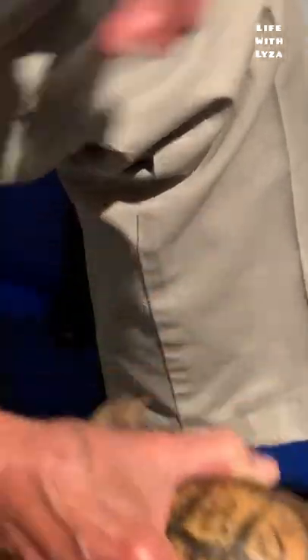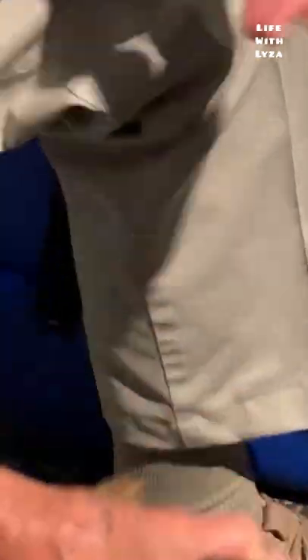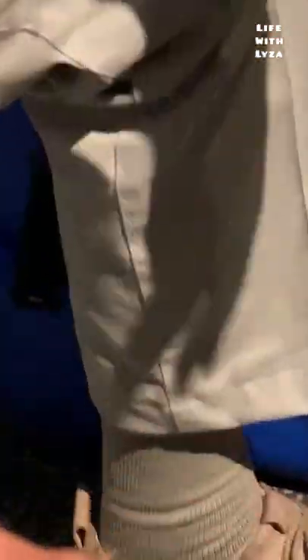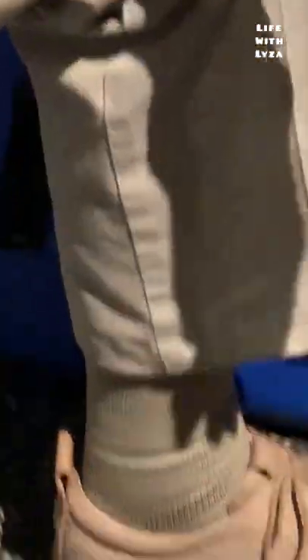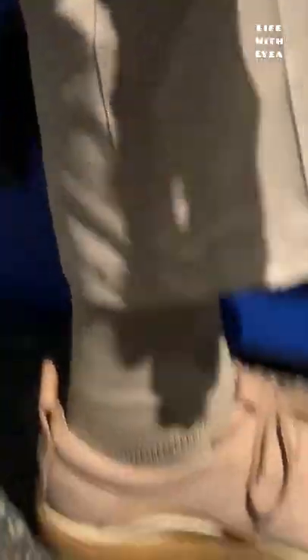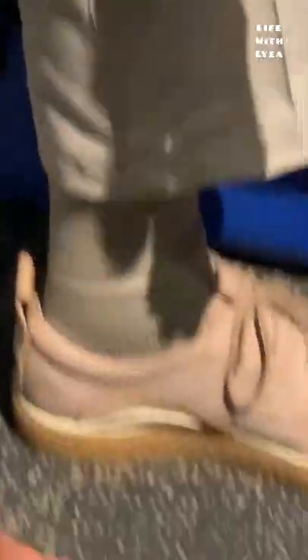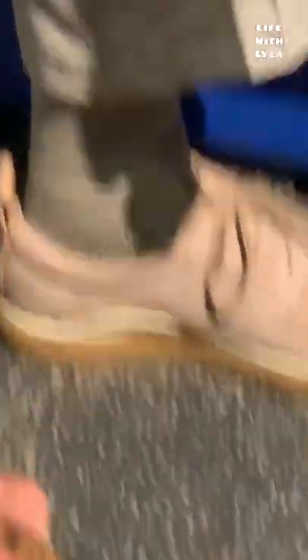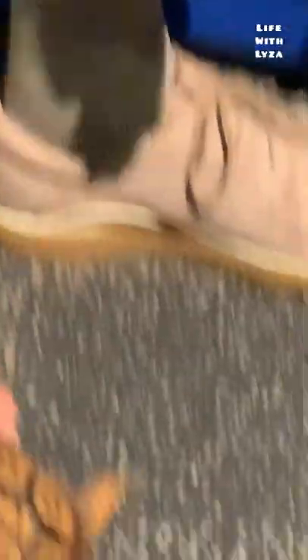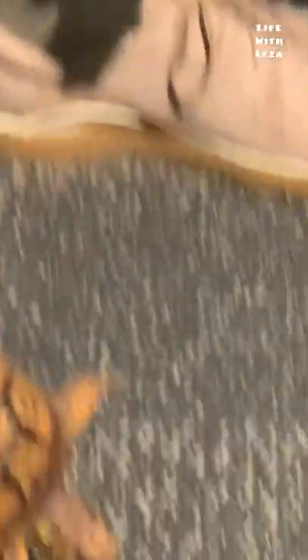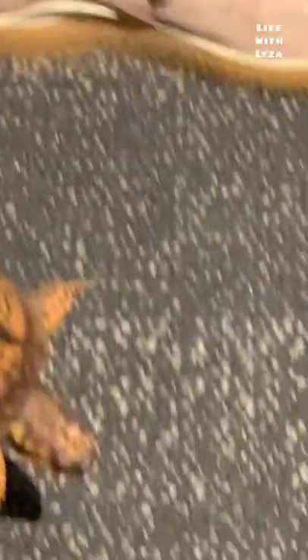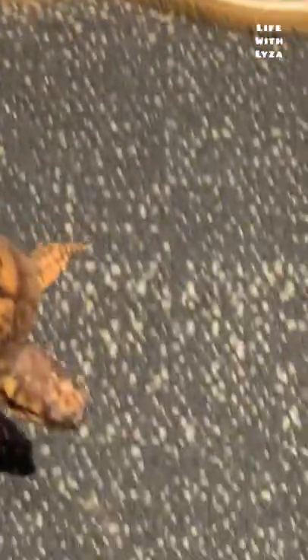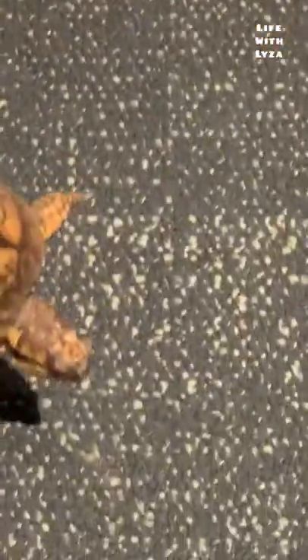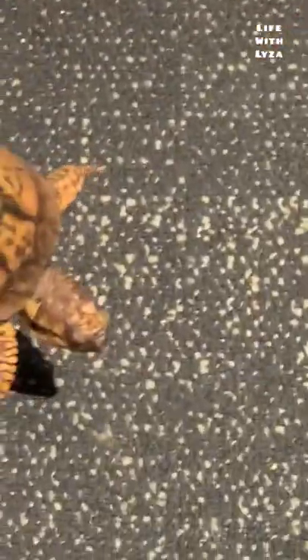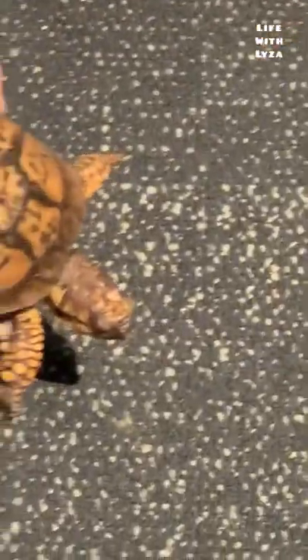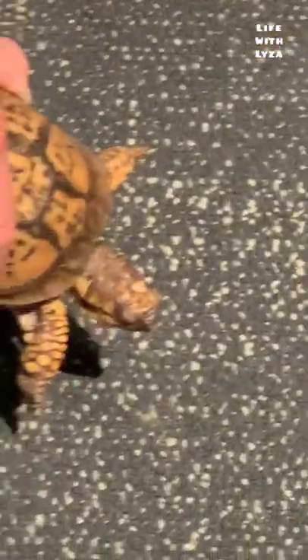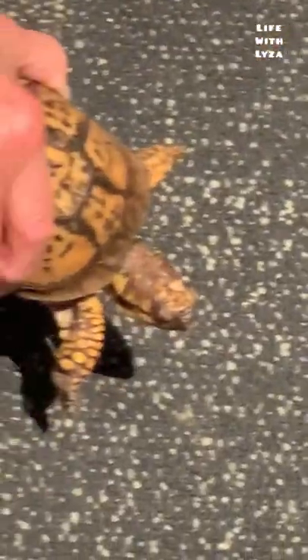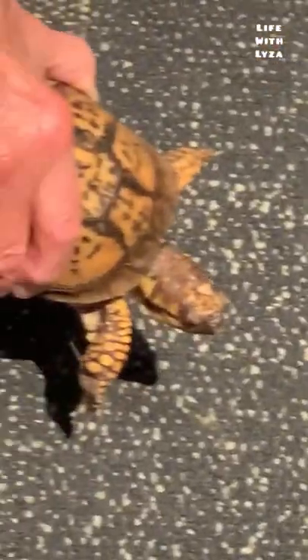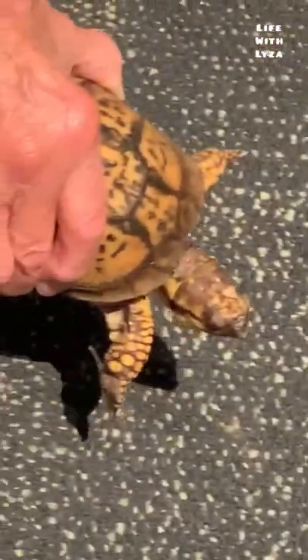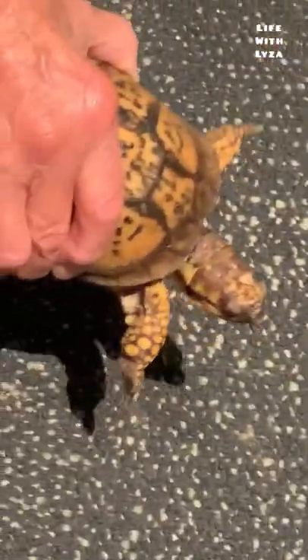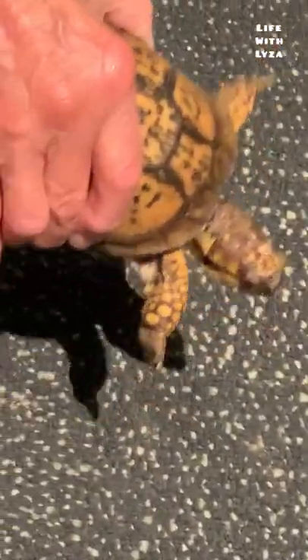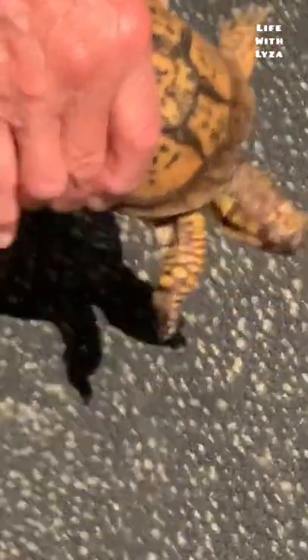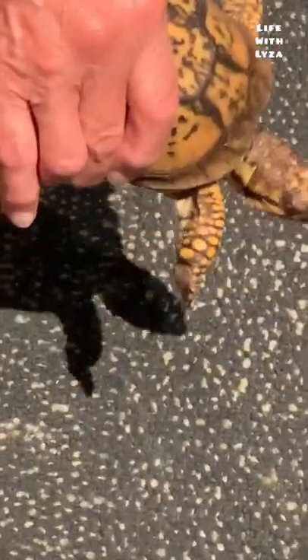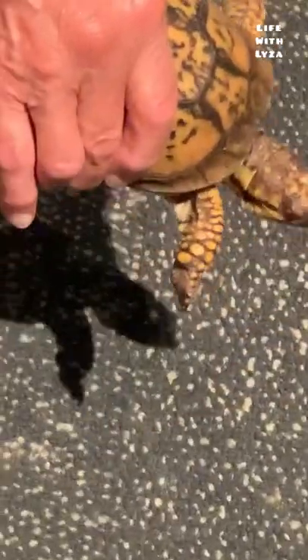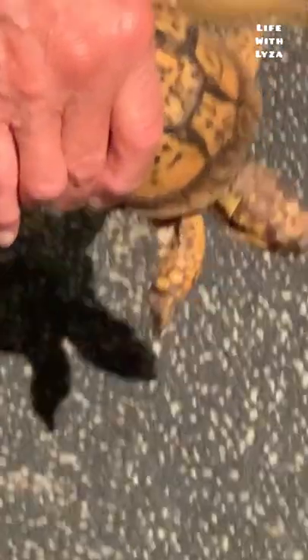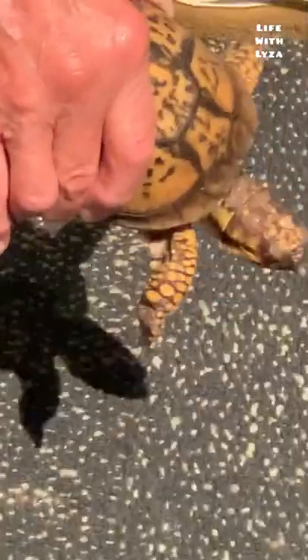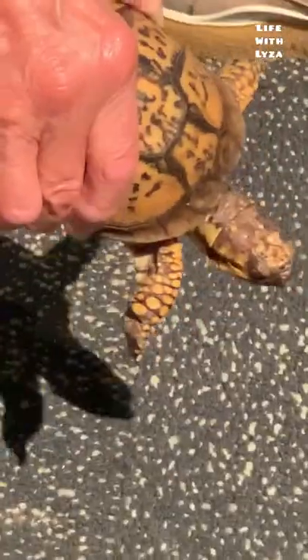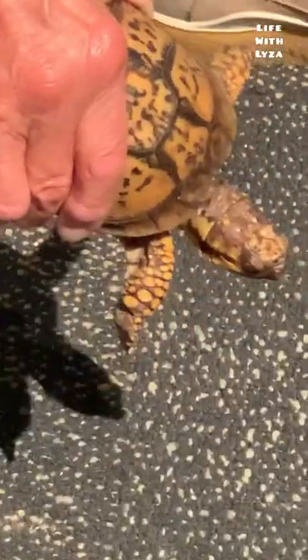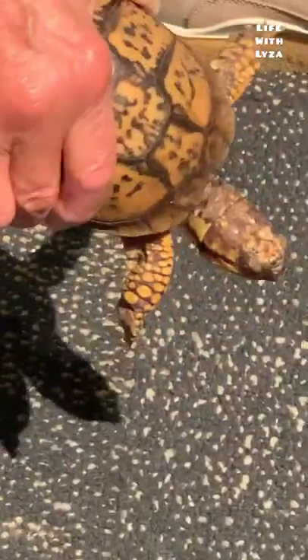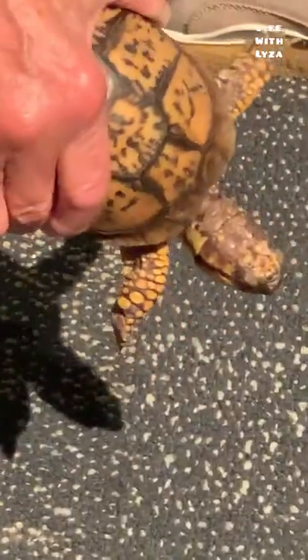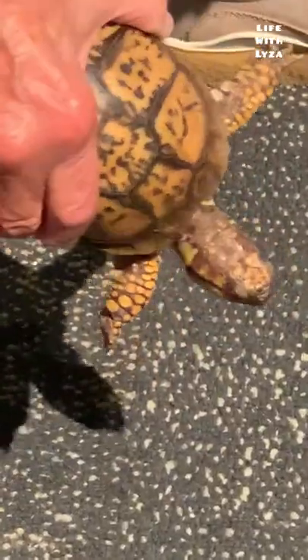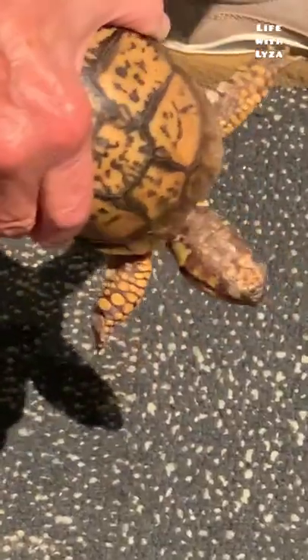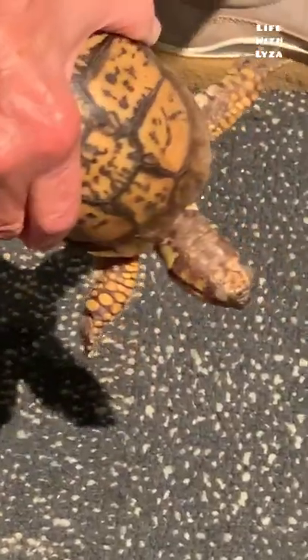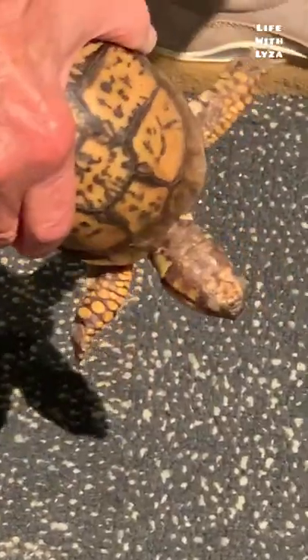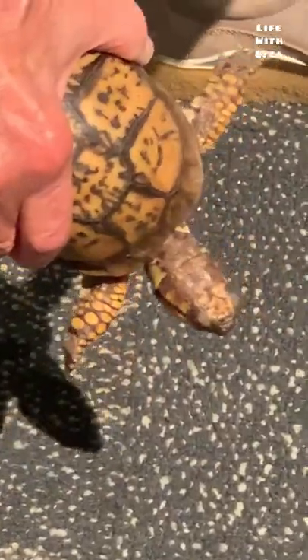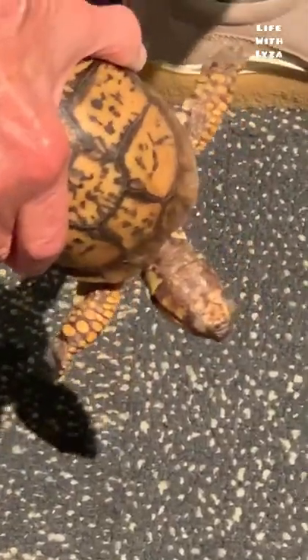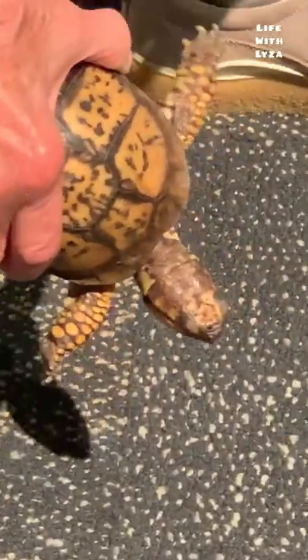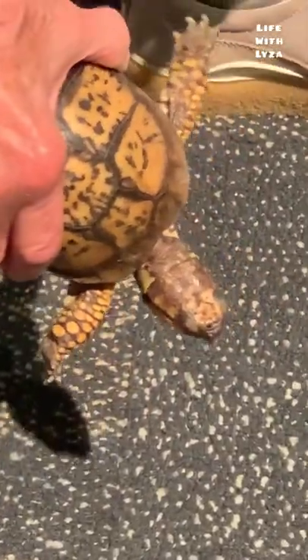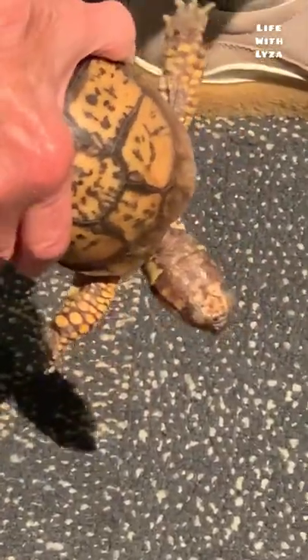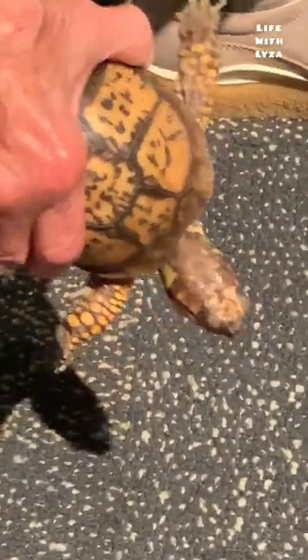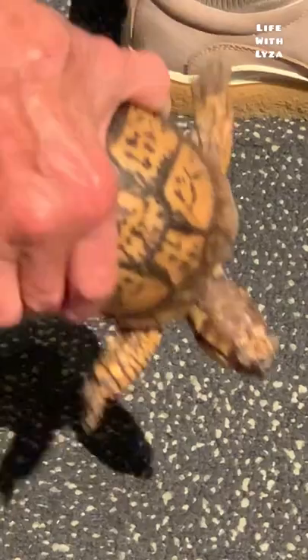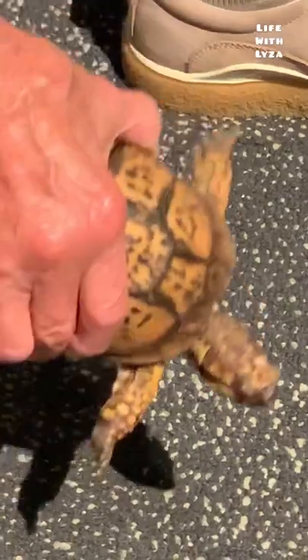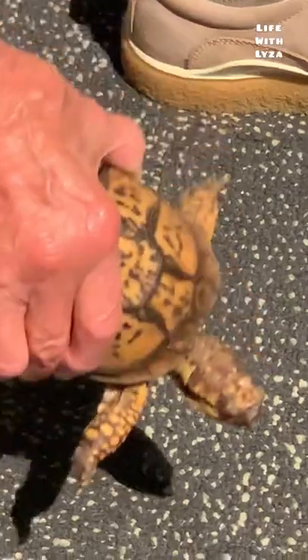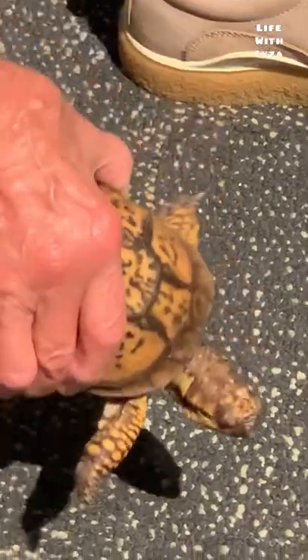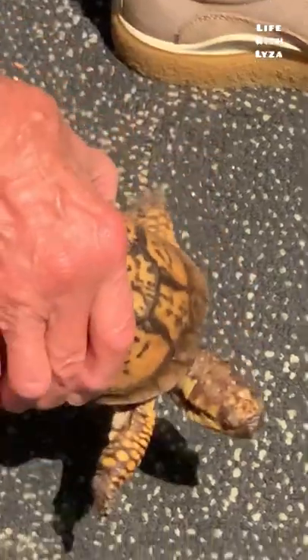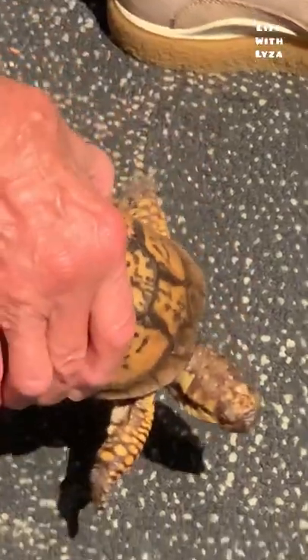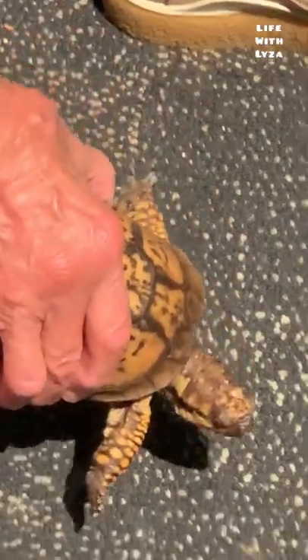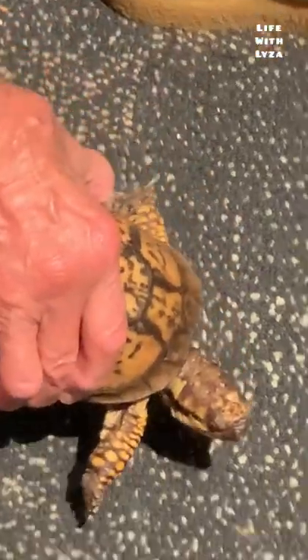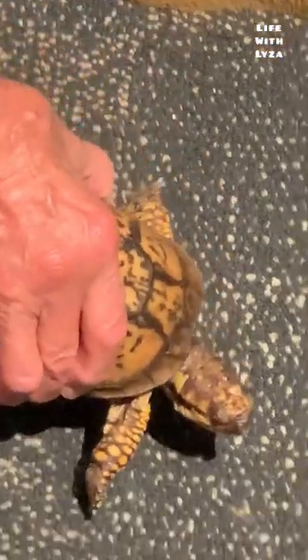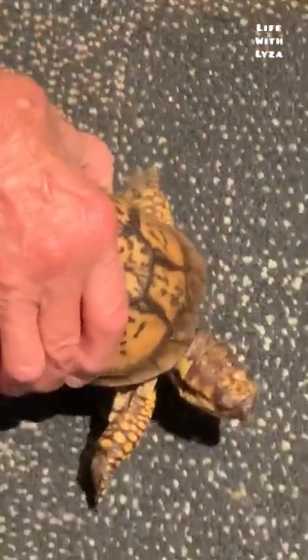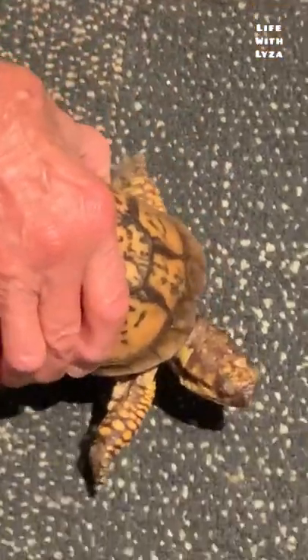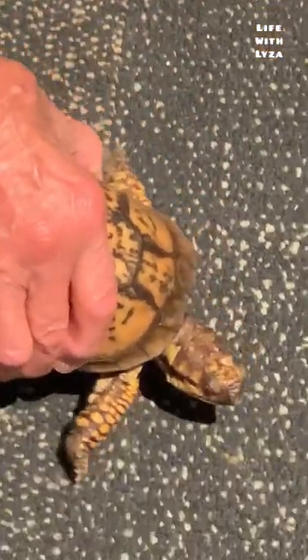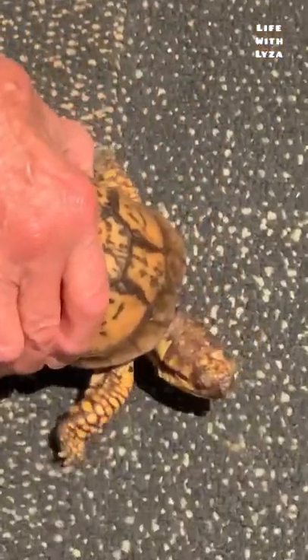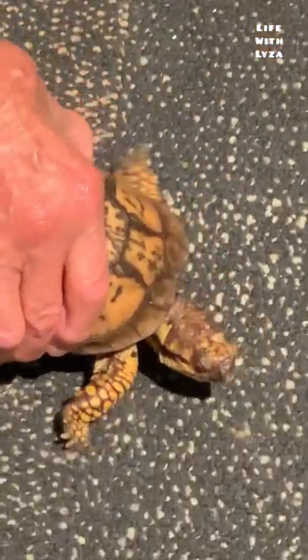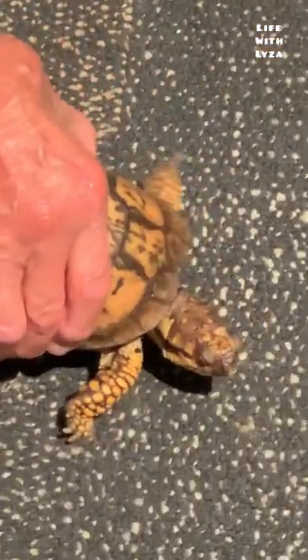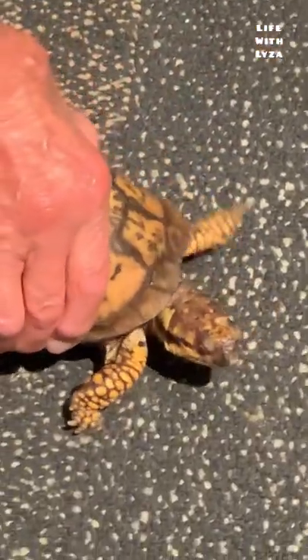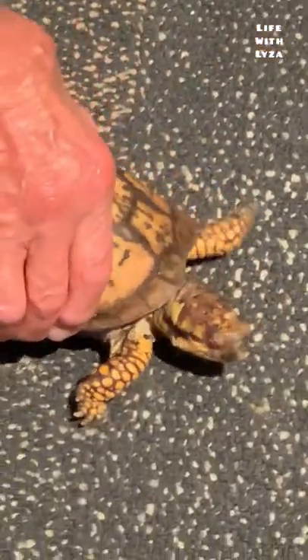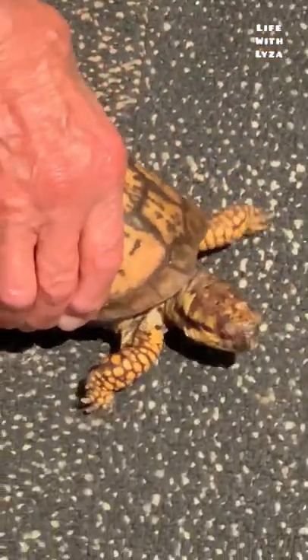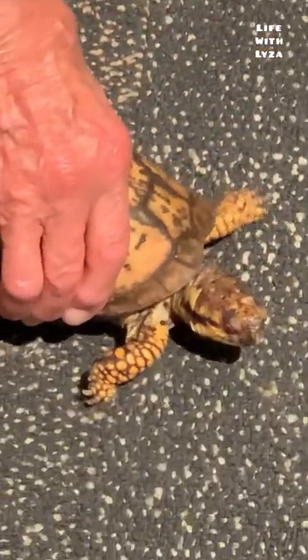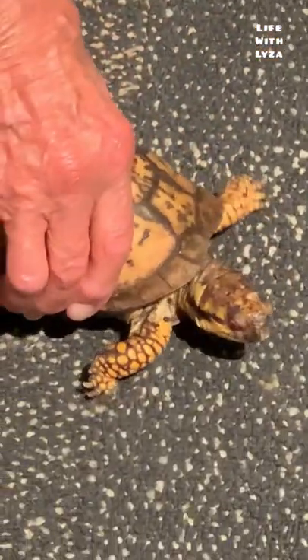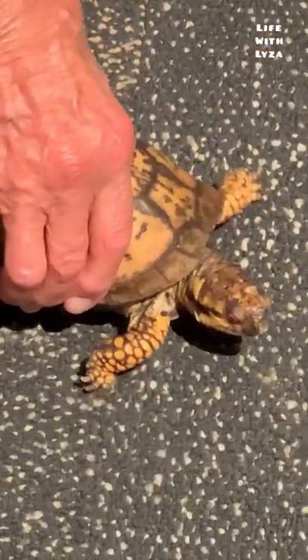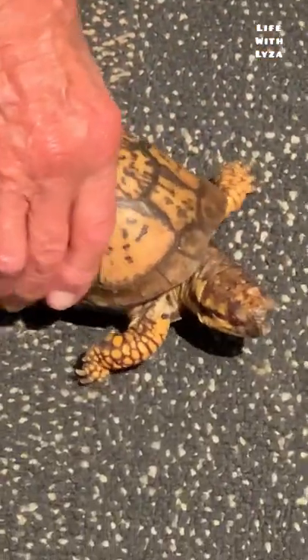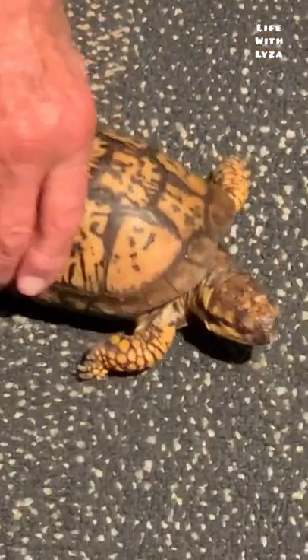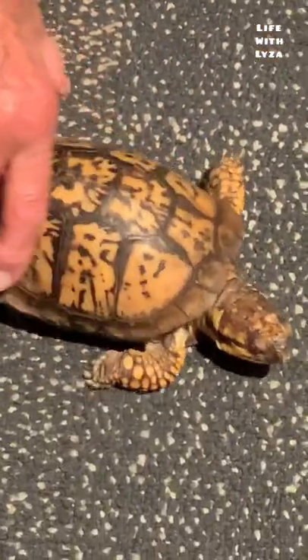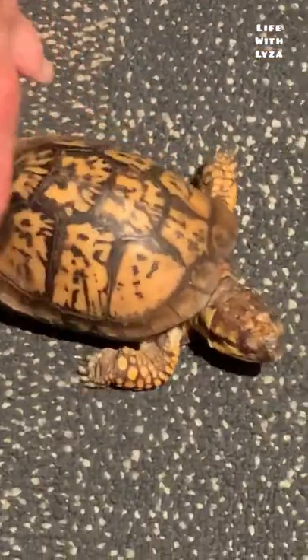How do you know the turtle is 50 years old? How do you know the age of the turtle? Because he's been here that long.